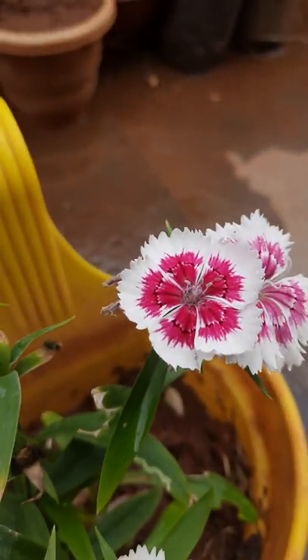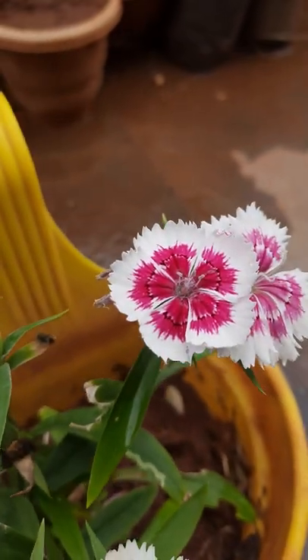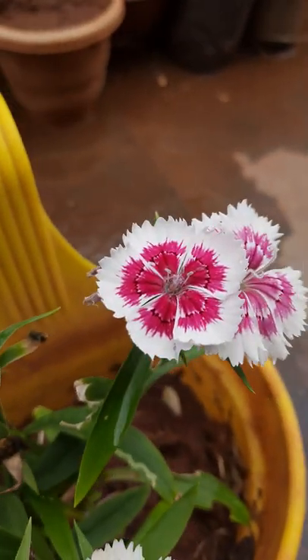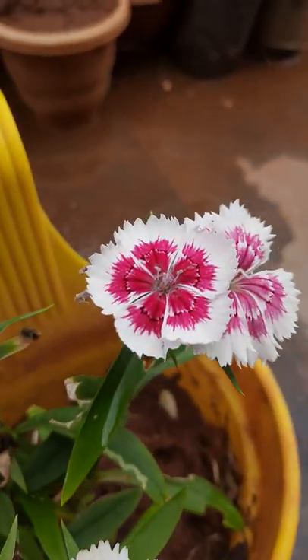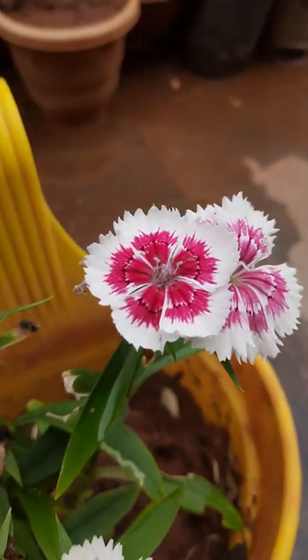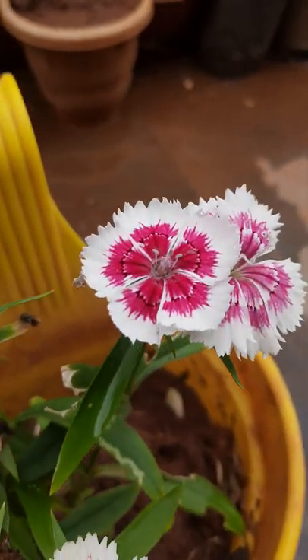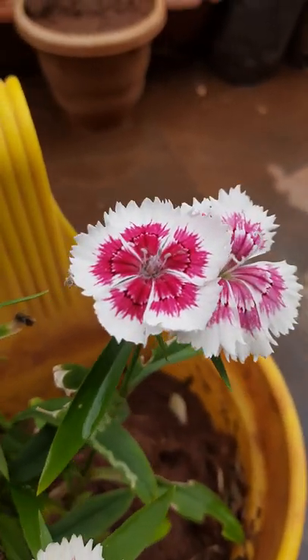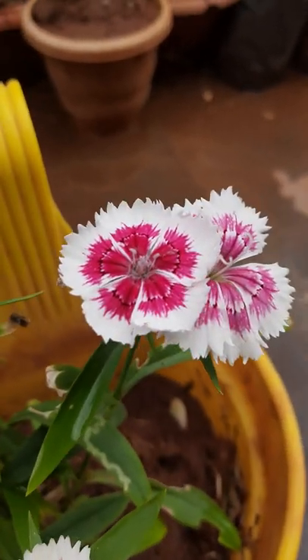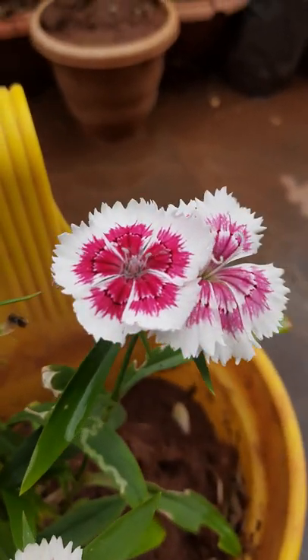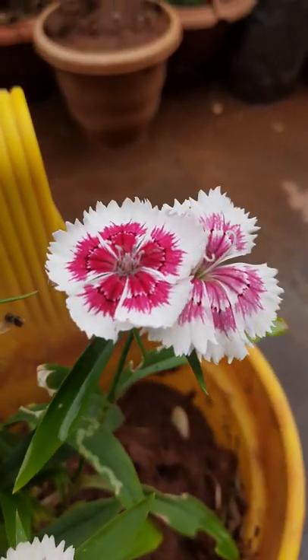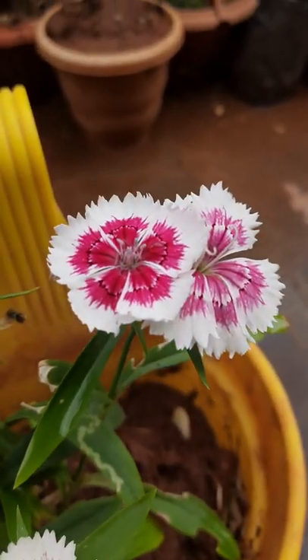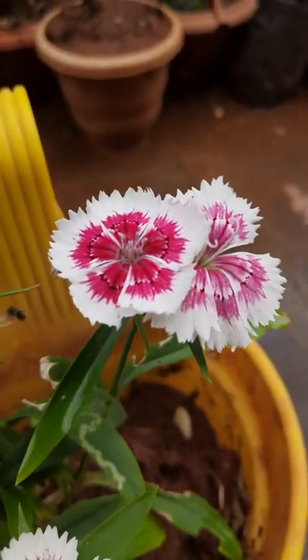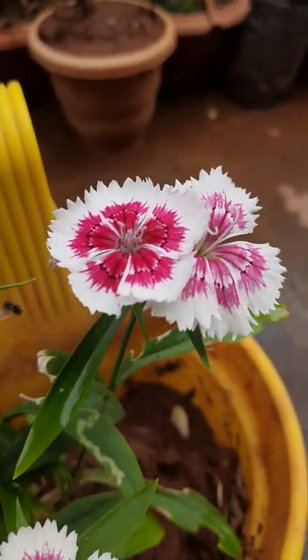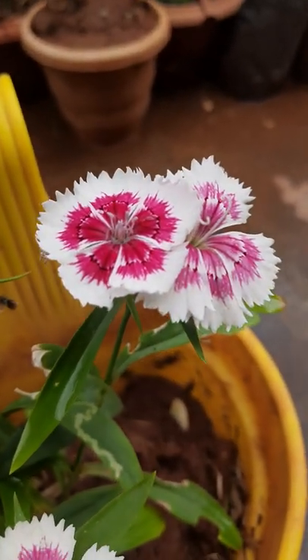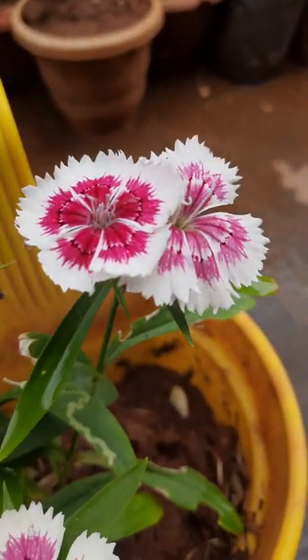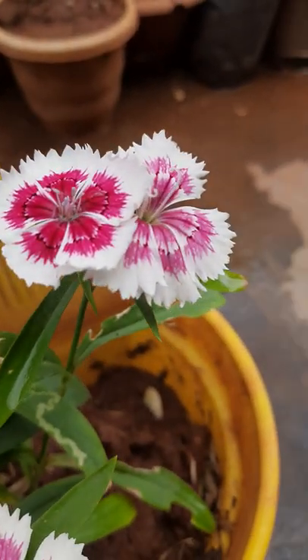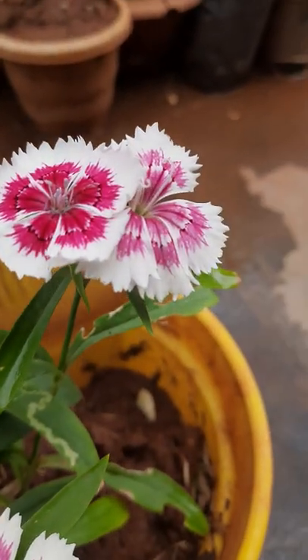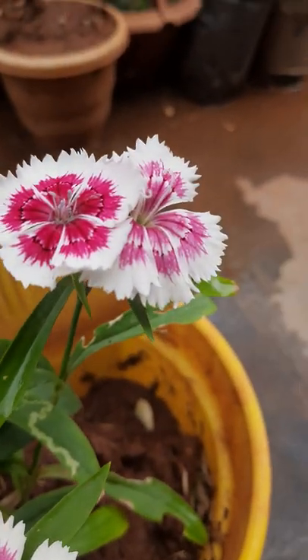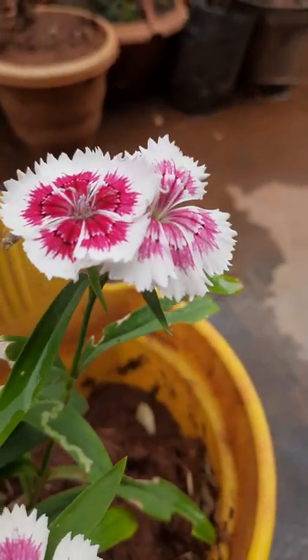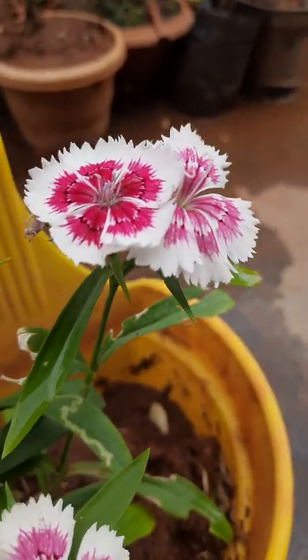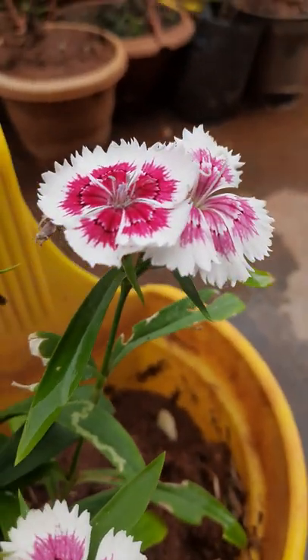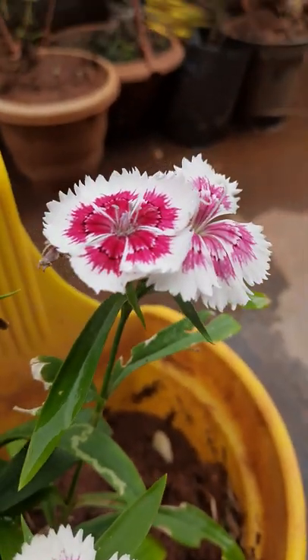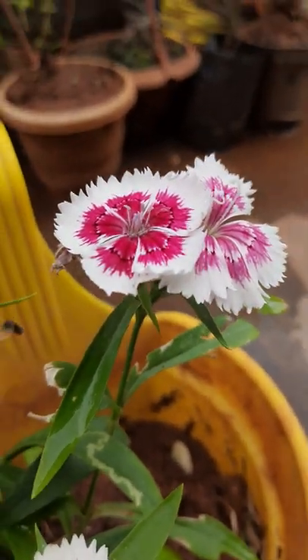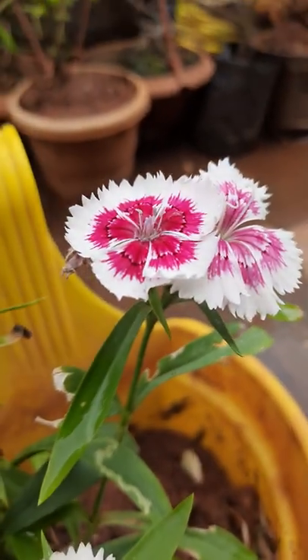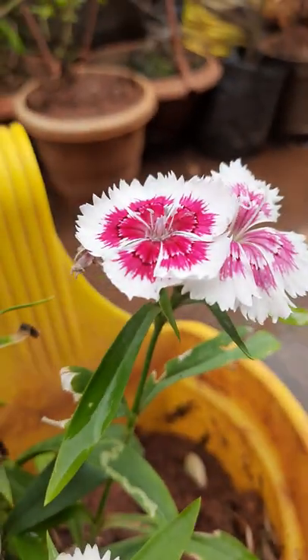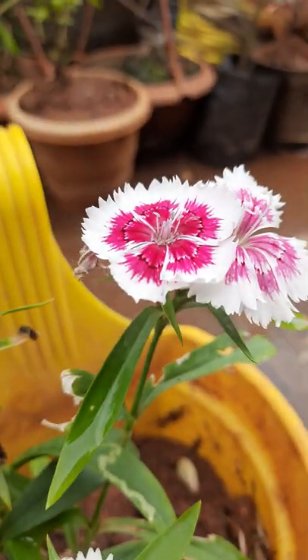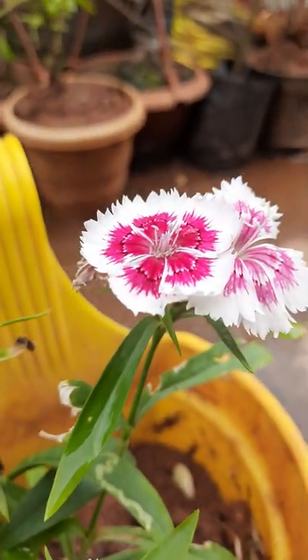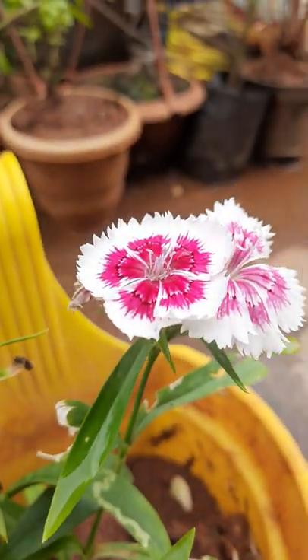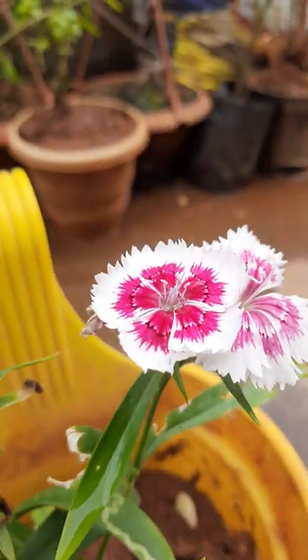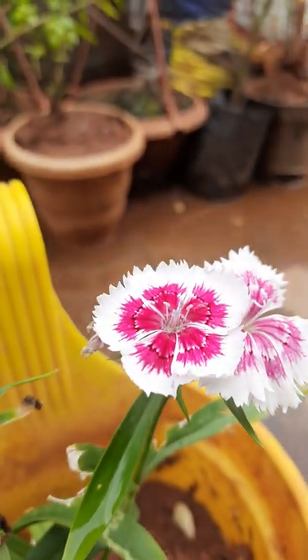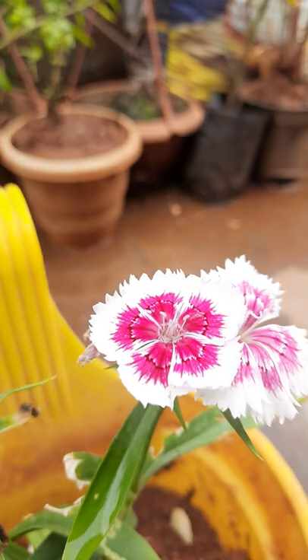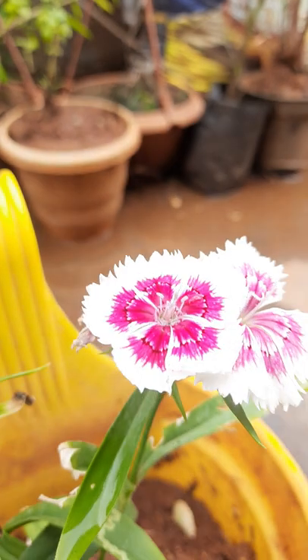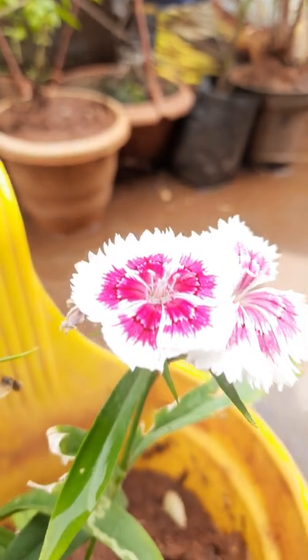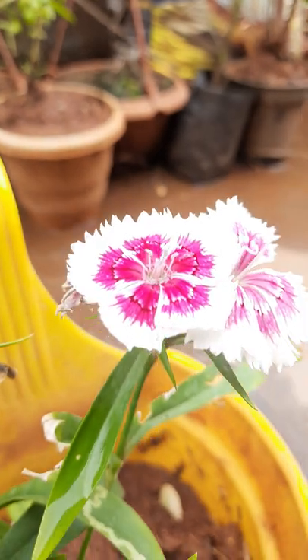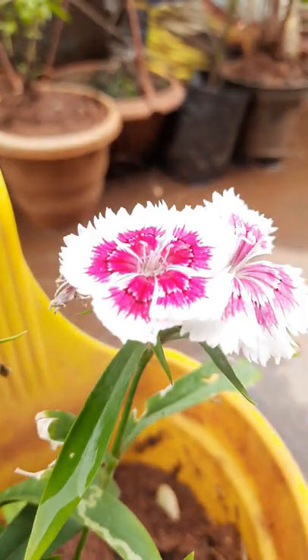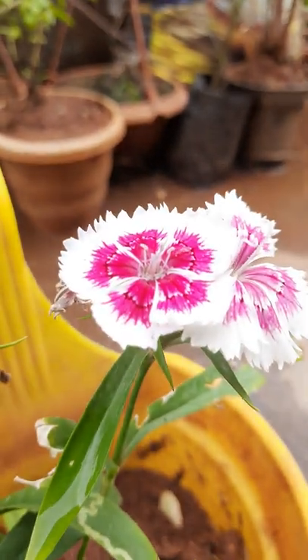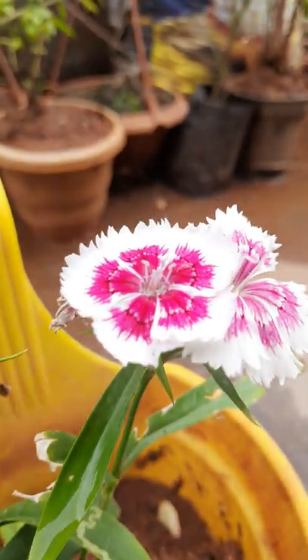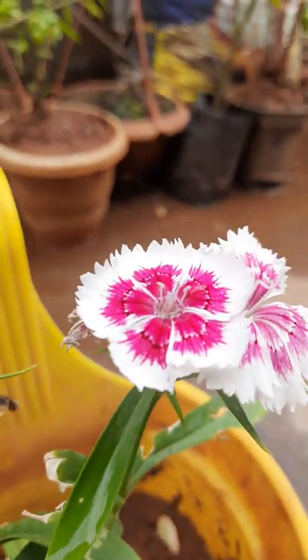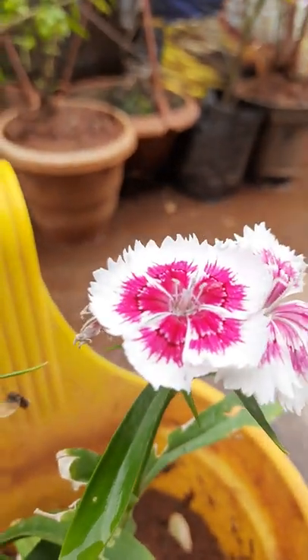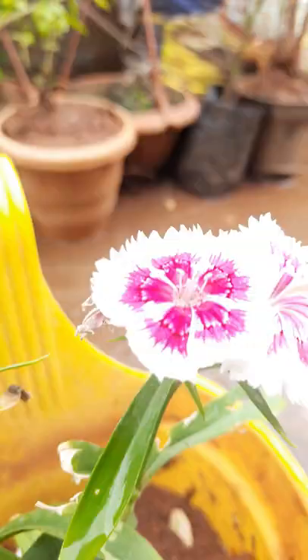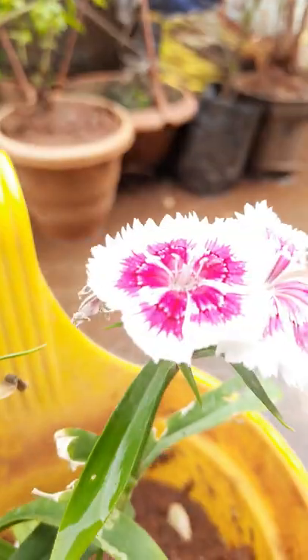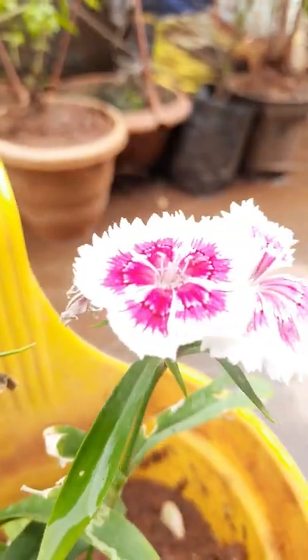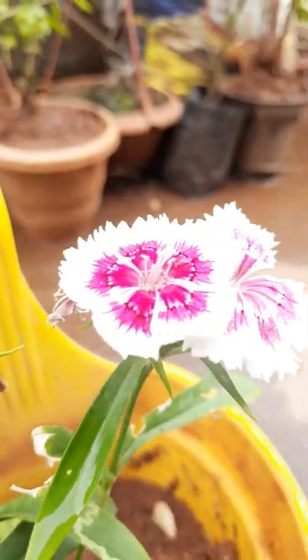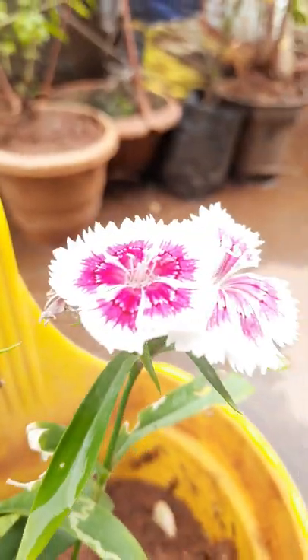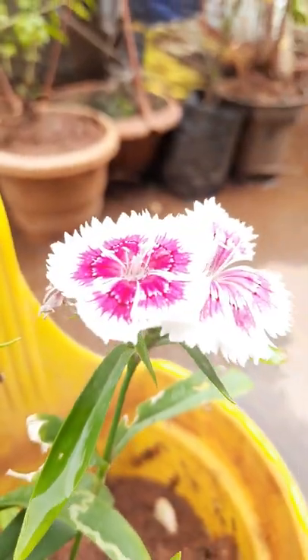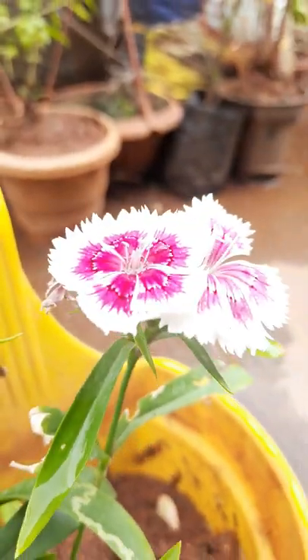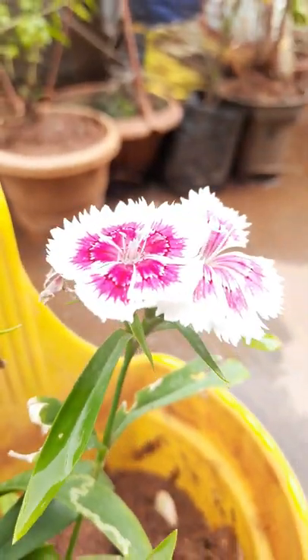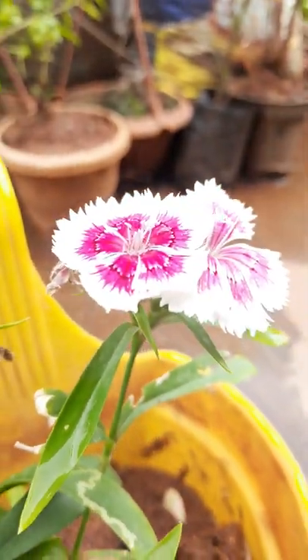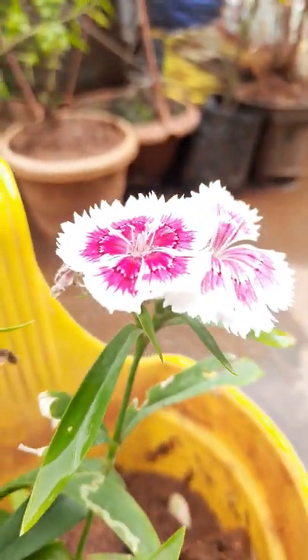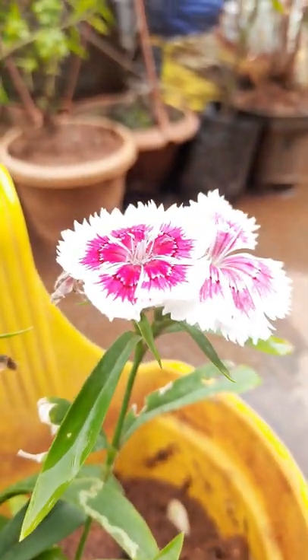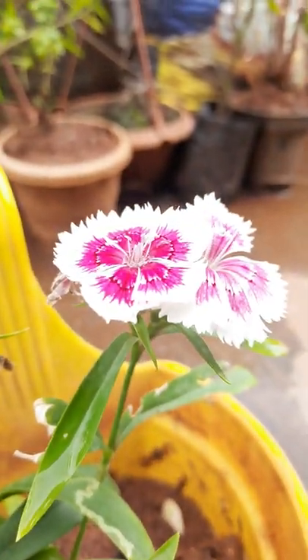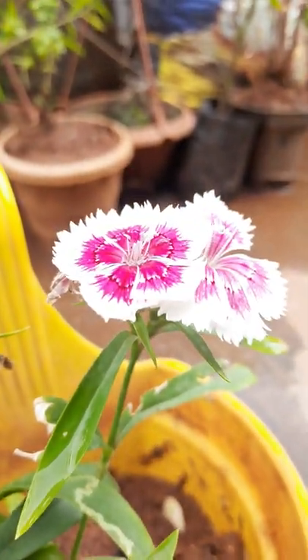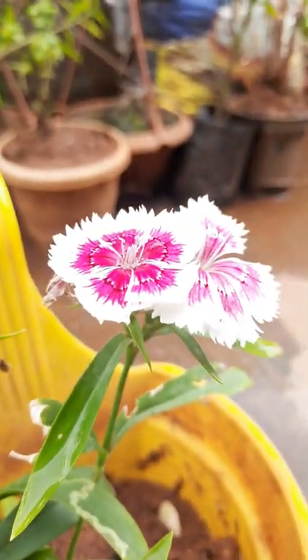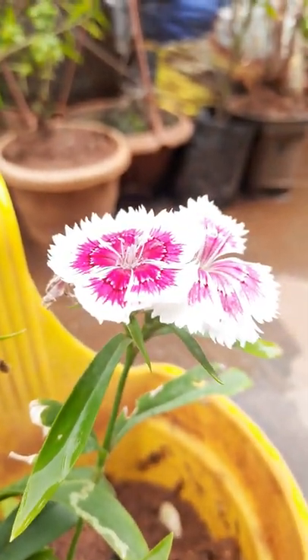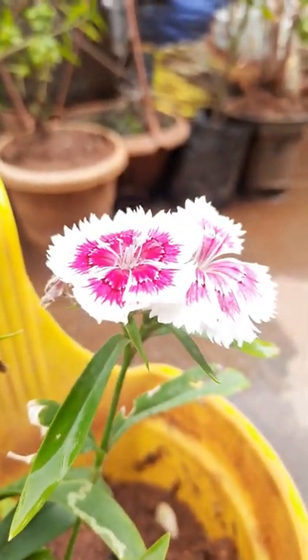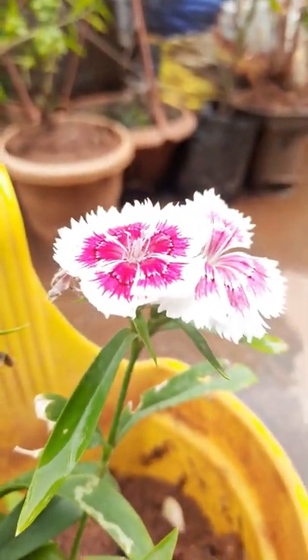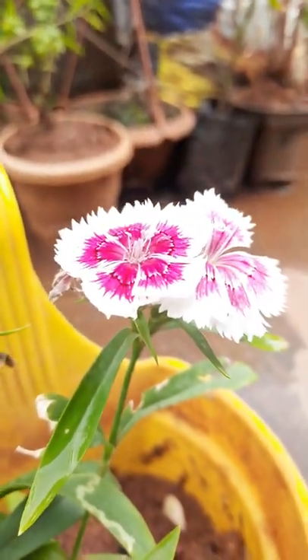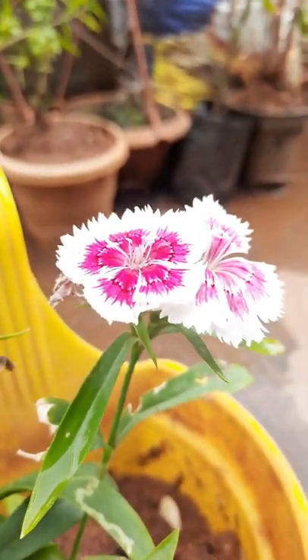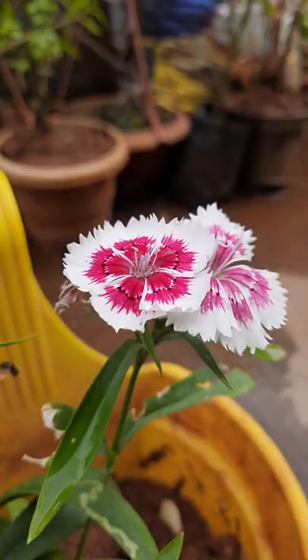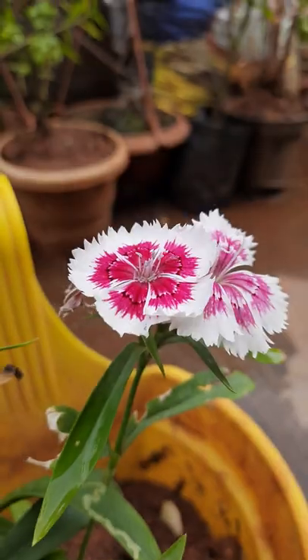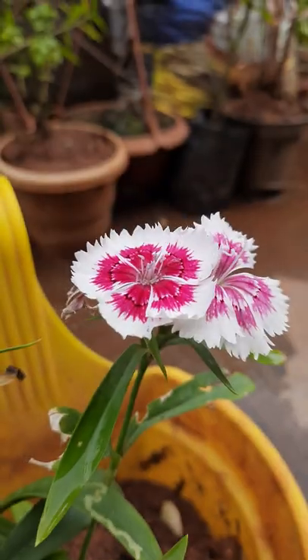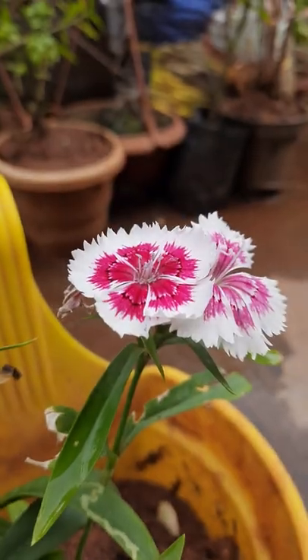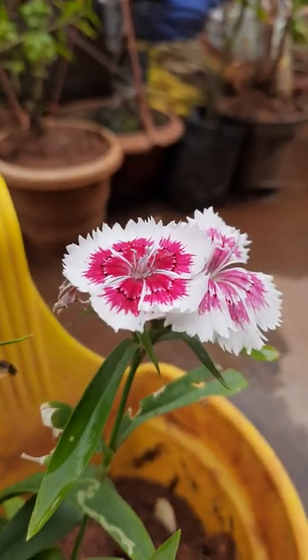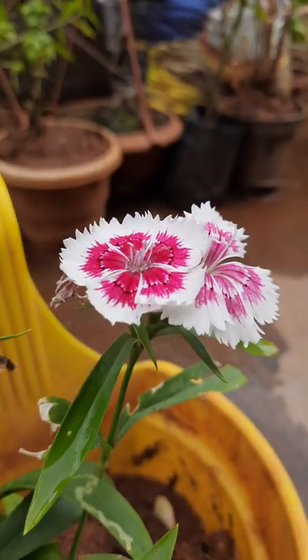This is rainy season so all flowers are blooming. Here only some flowers are there.